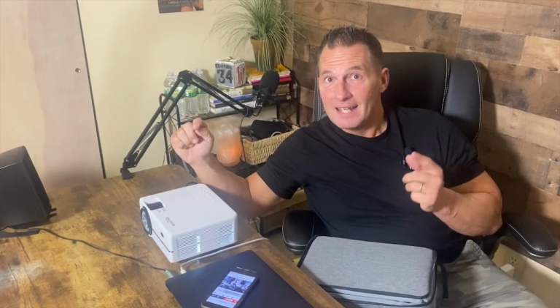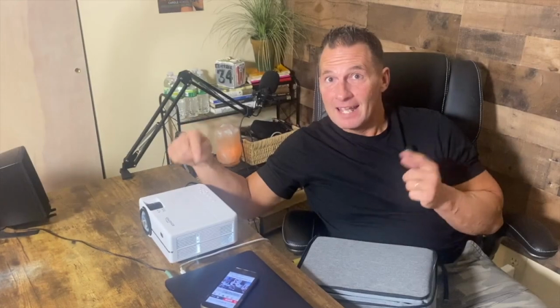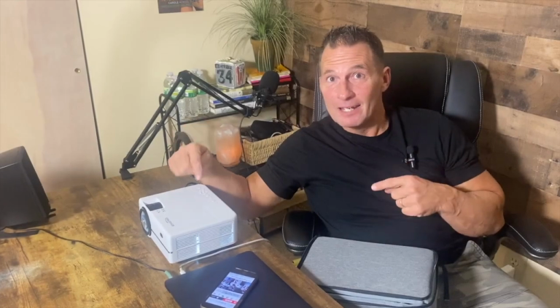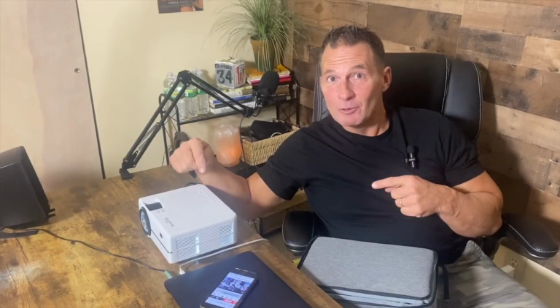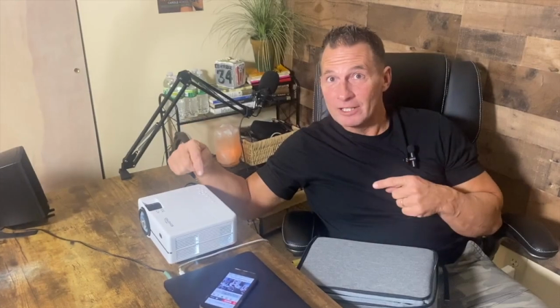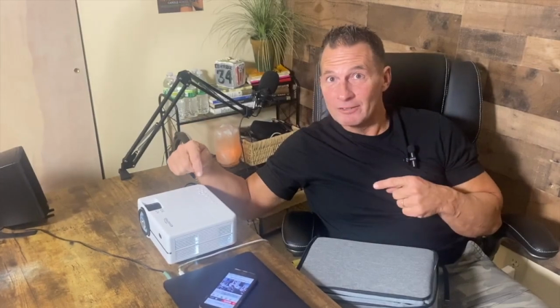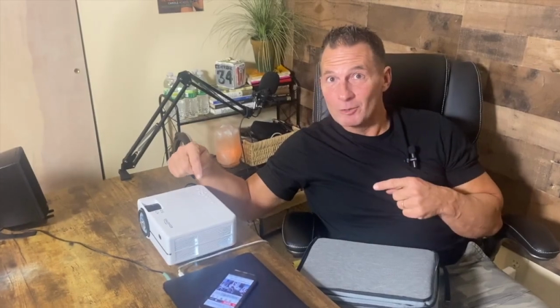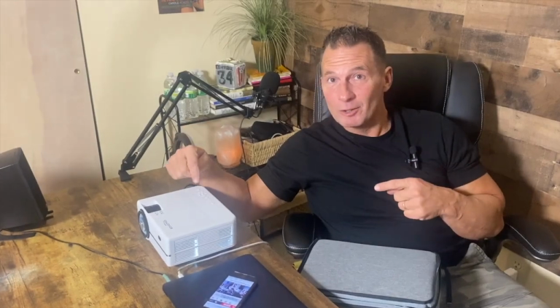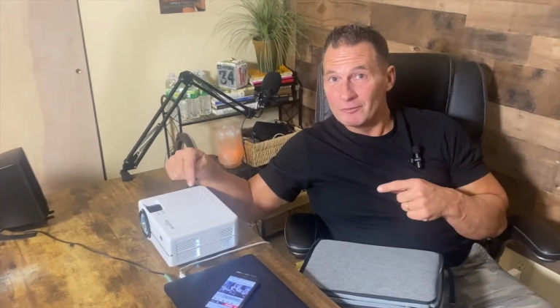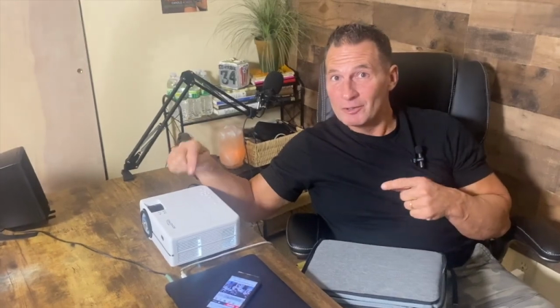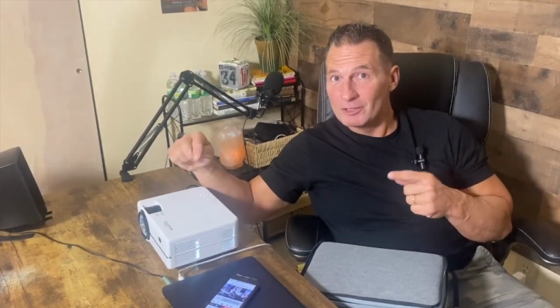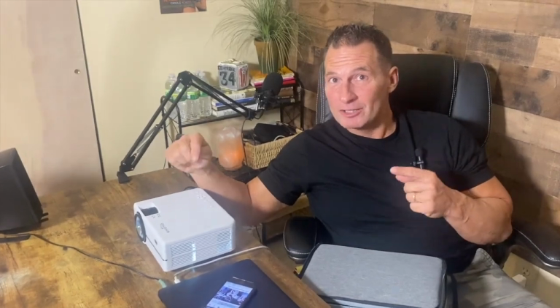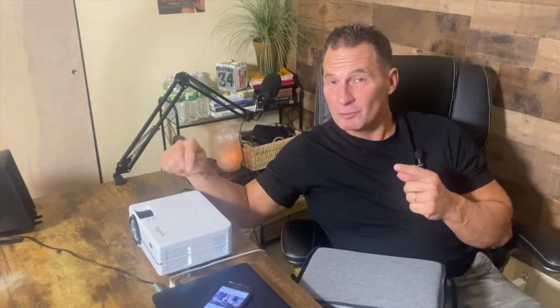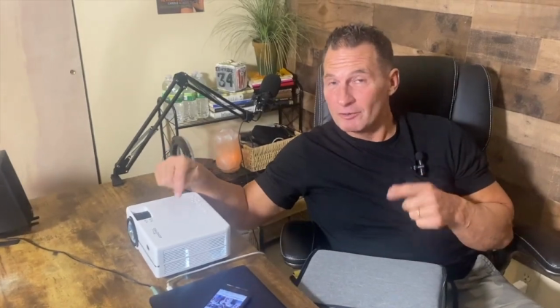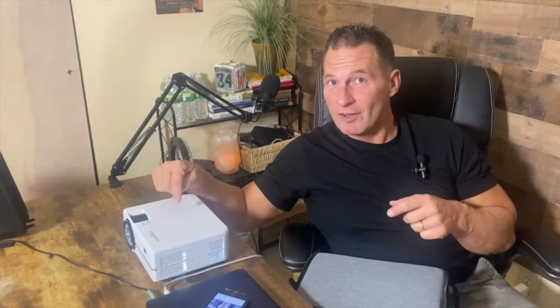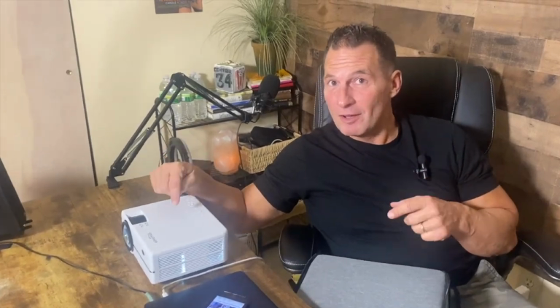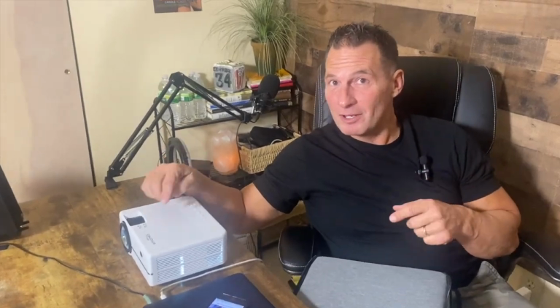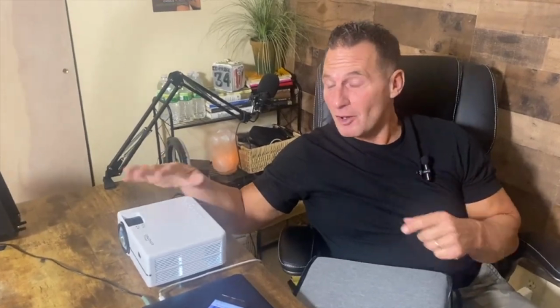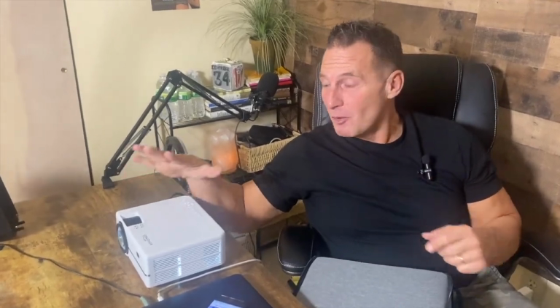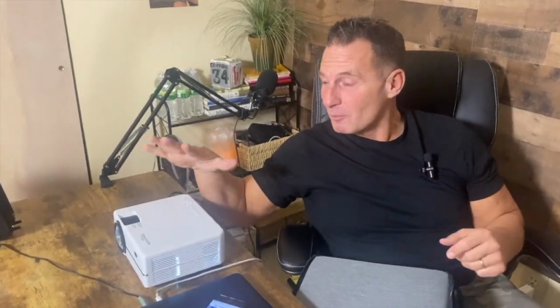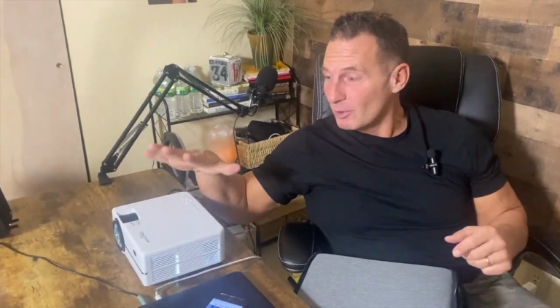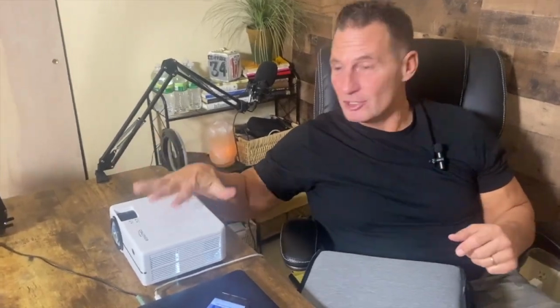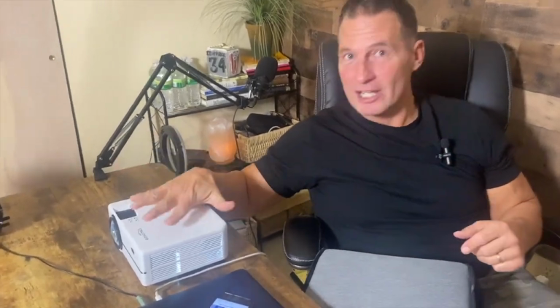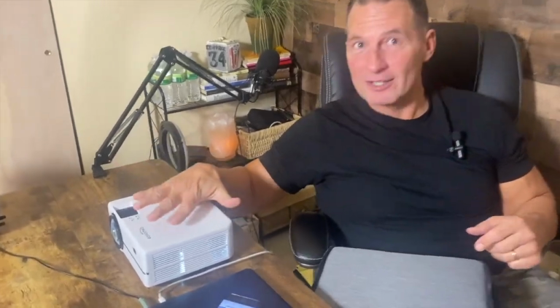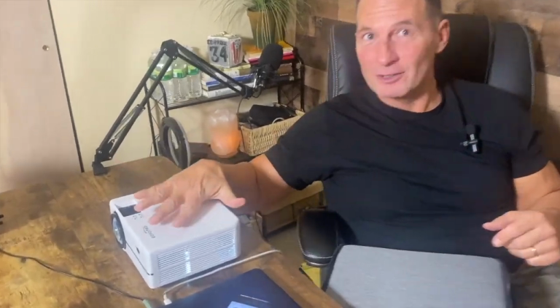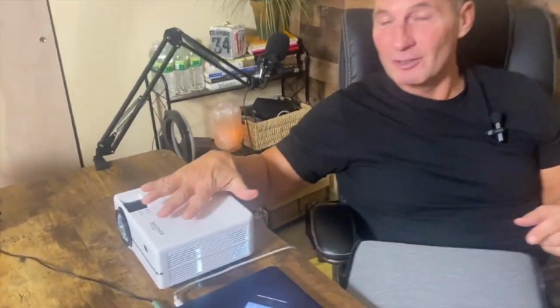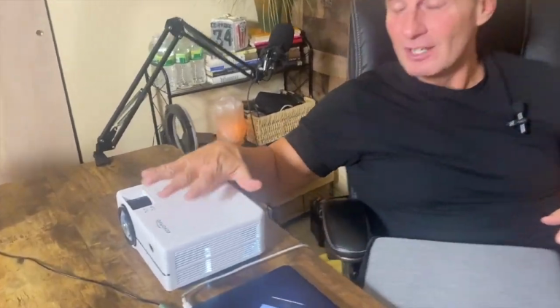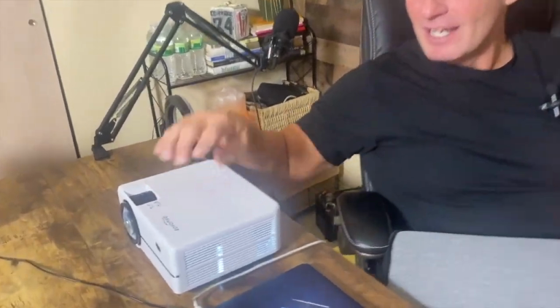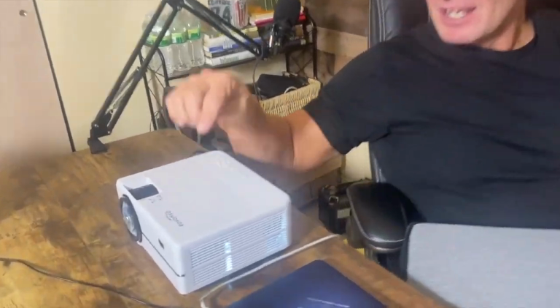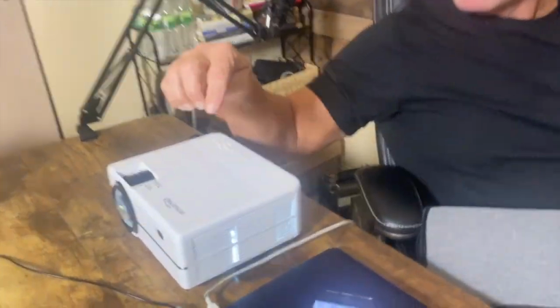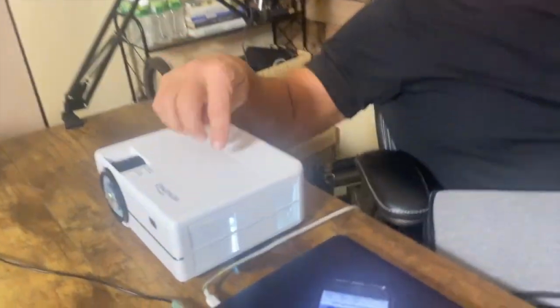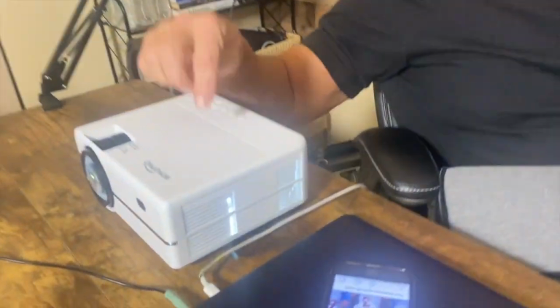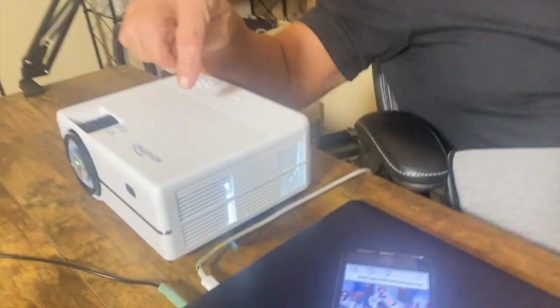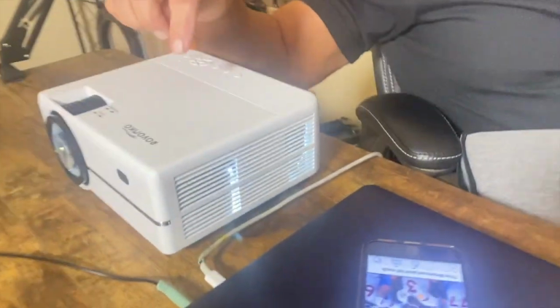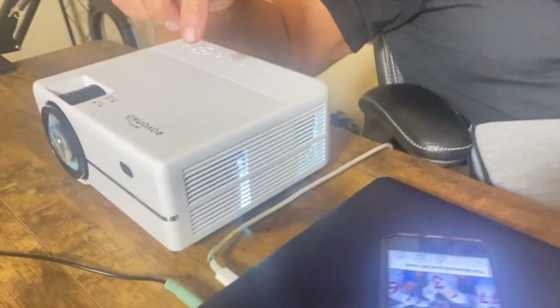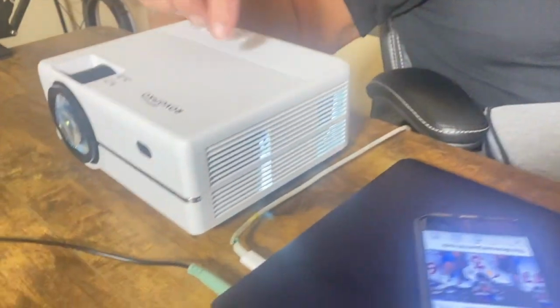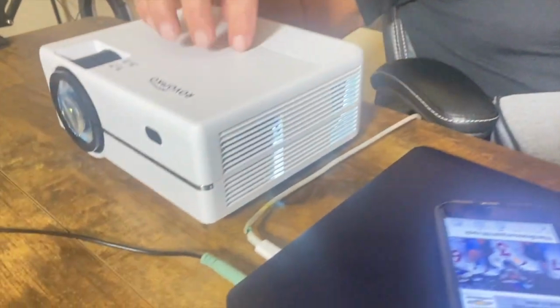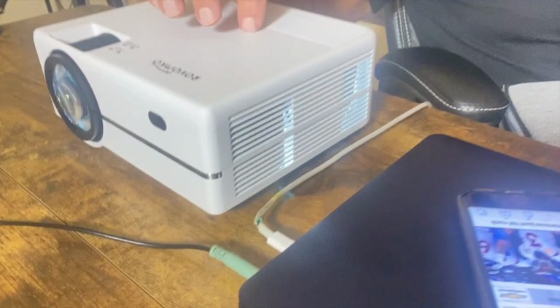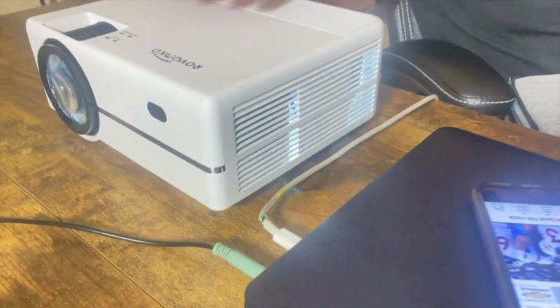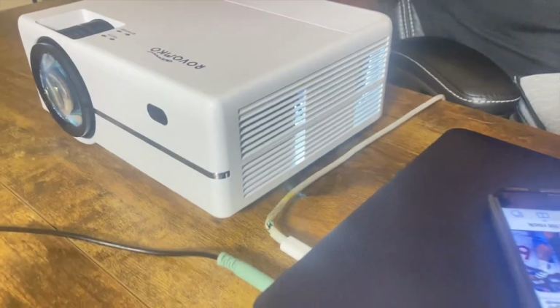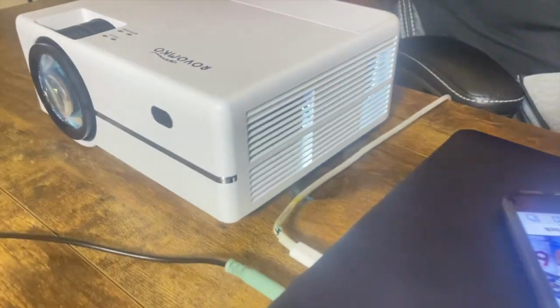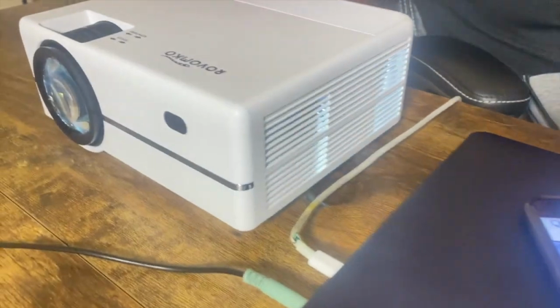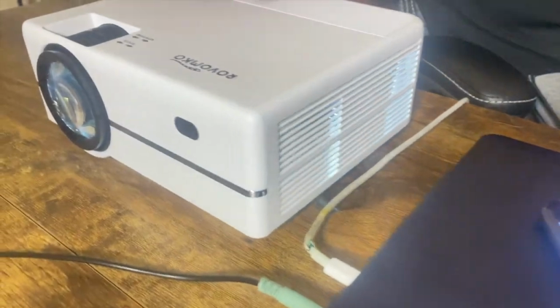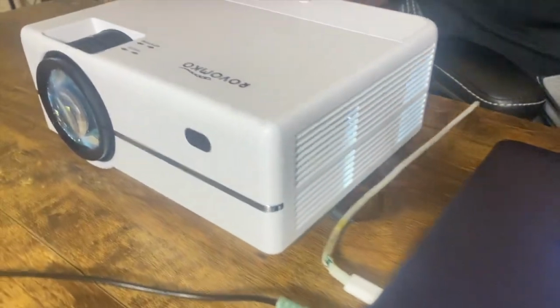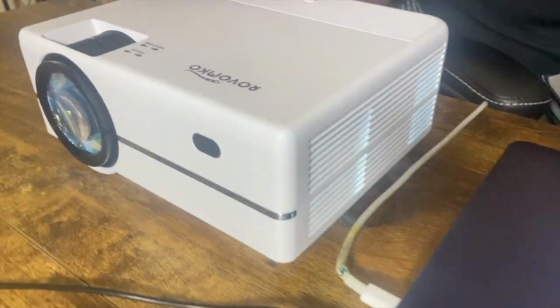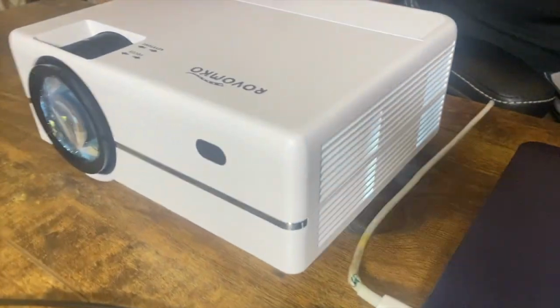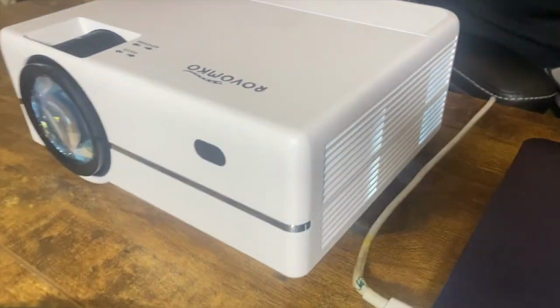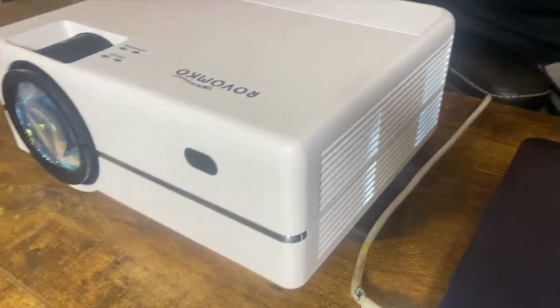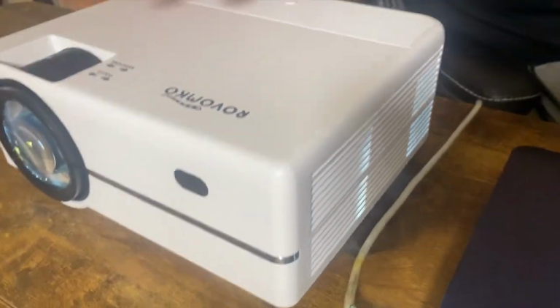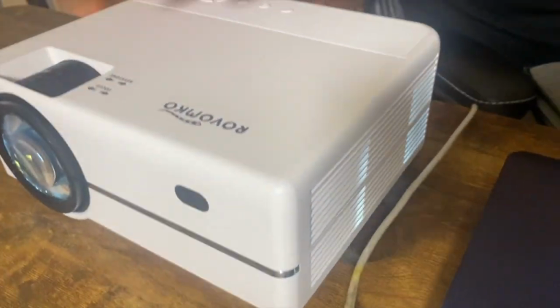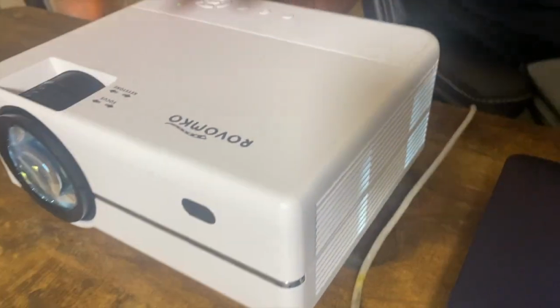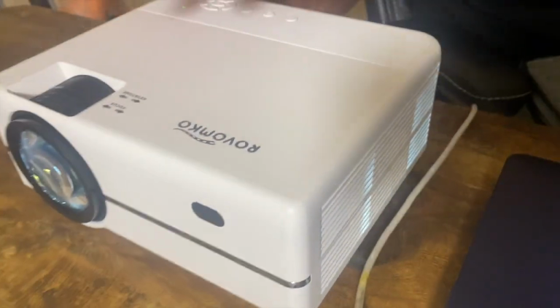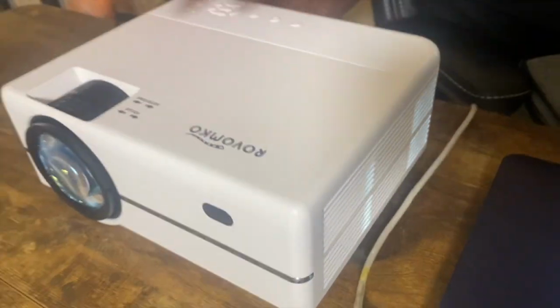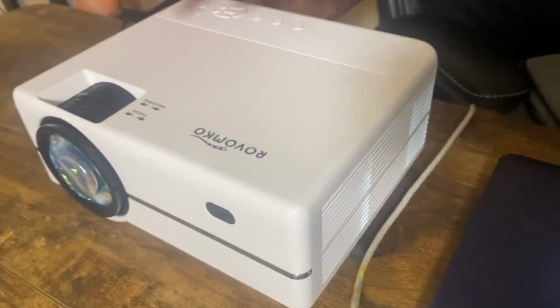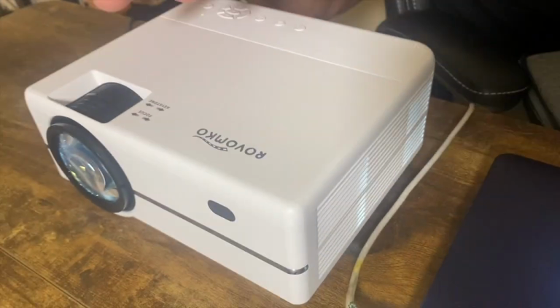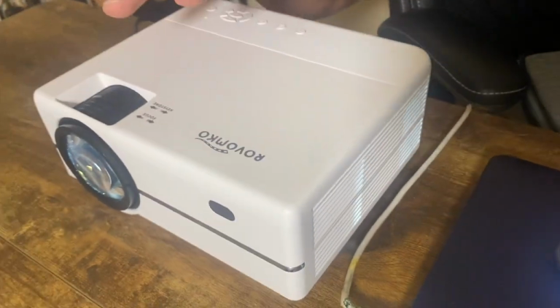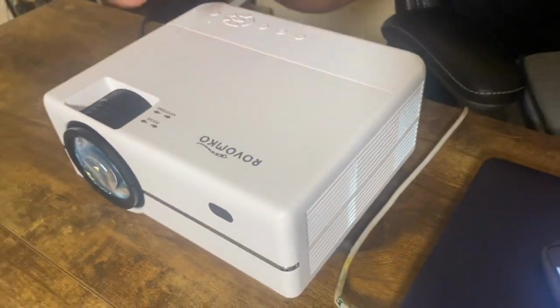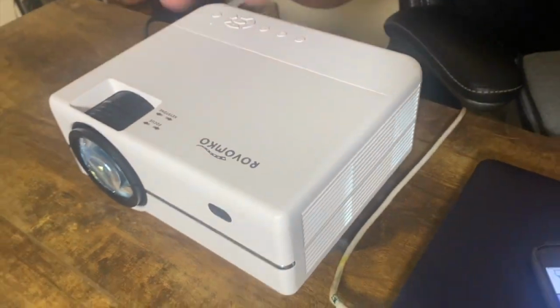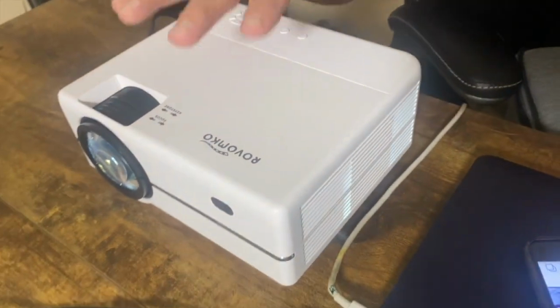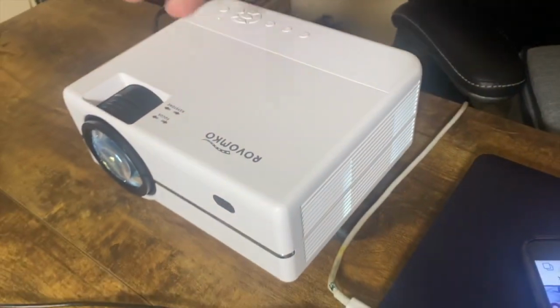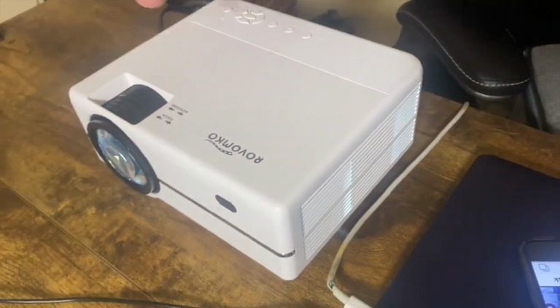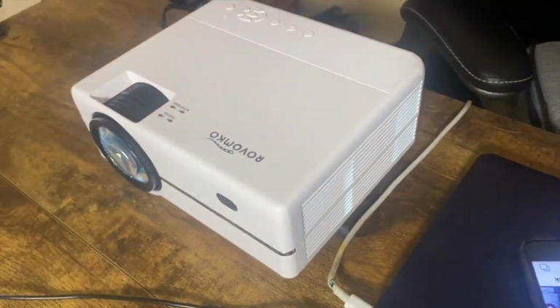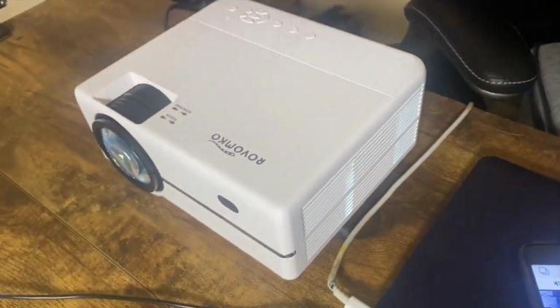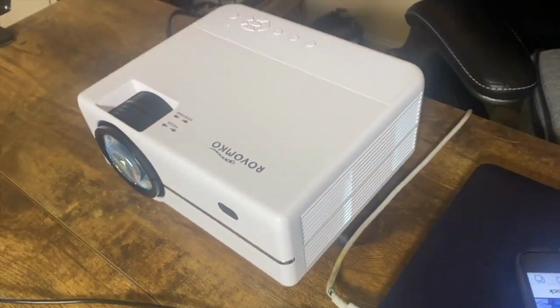Hey, I want to give you a quick review on this Revomco projector. This thing is fantastic for quite a few reasons. I'm going to go through a few of those with you right now.